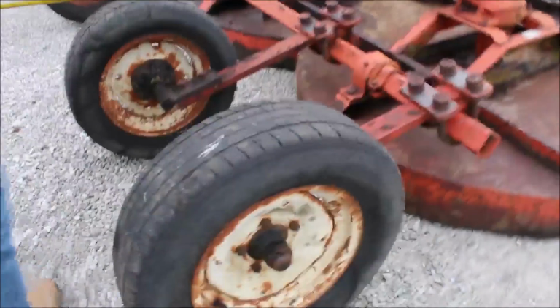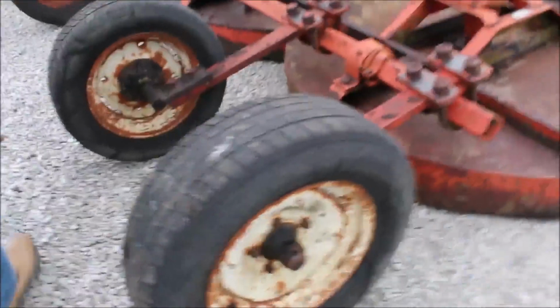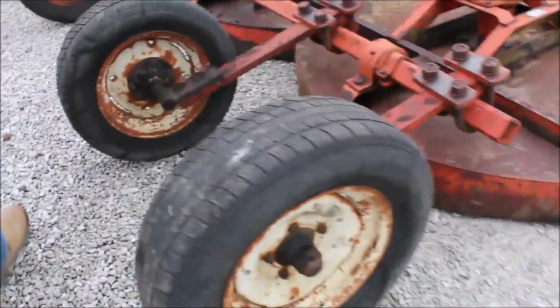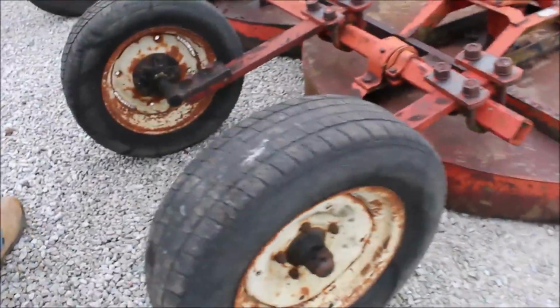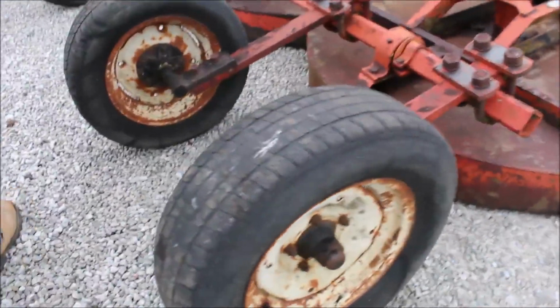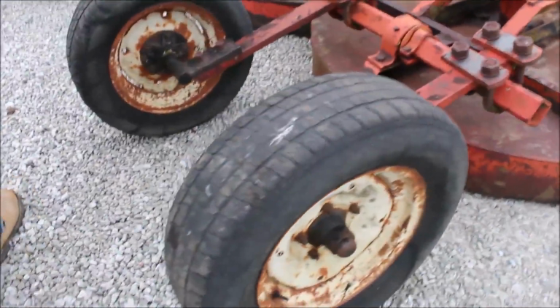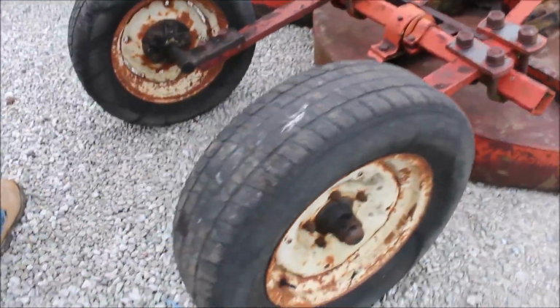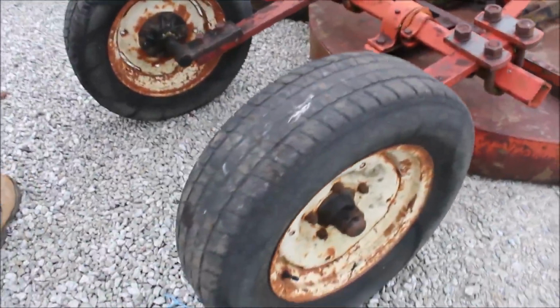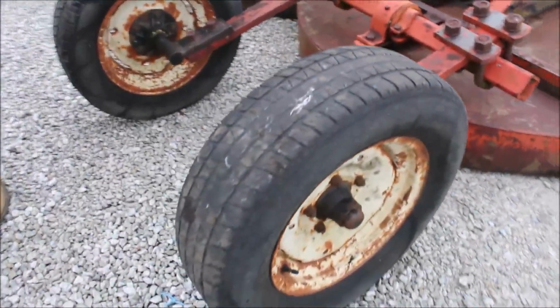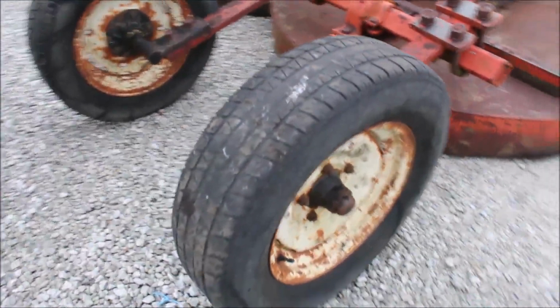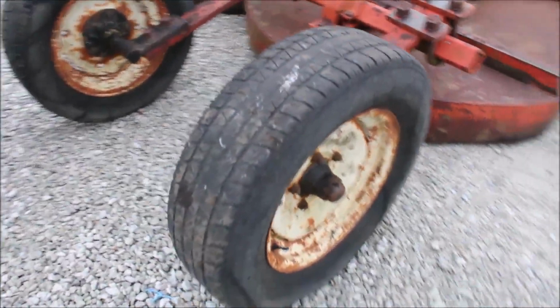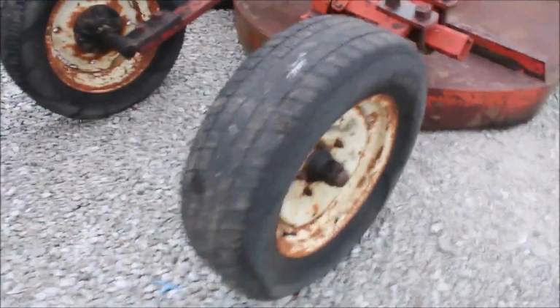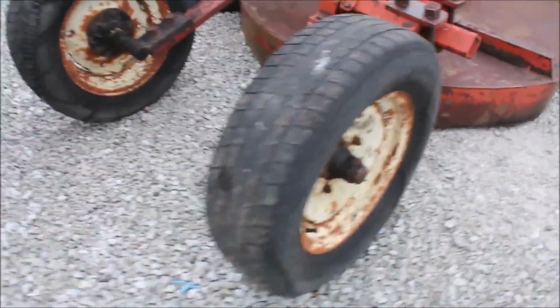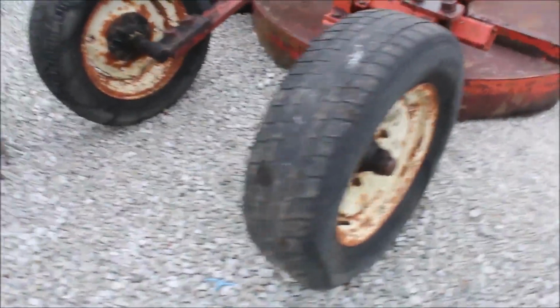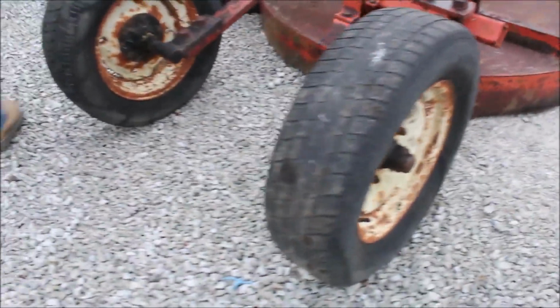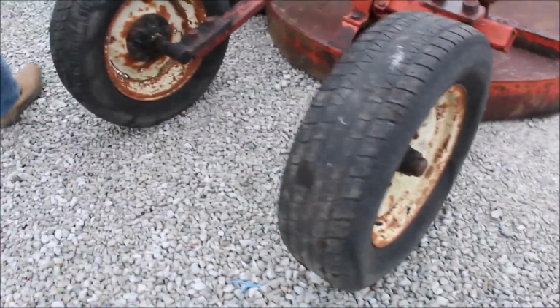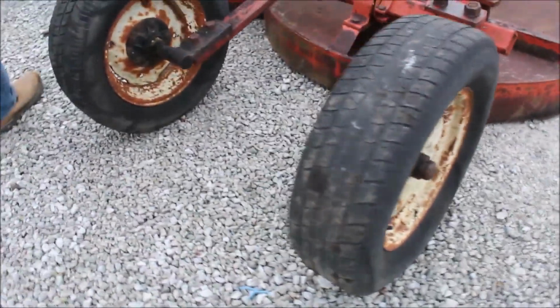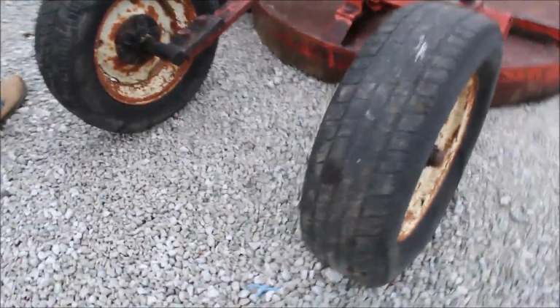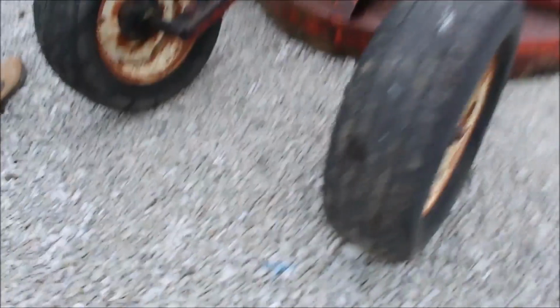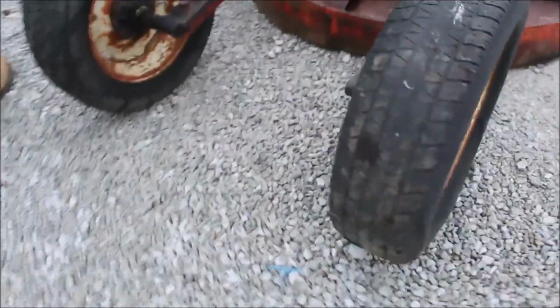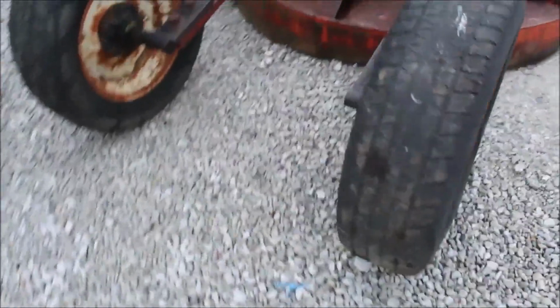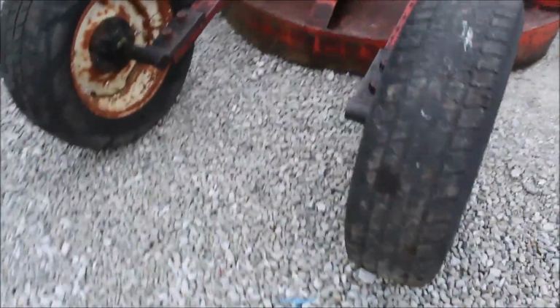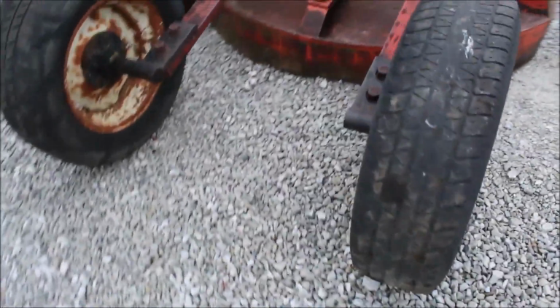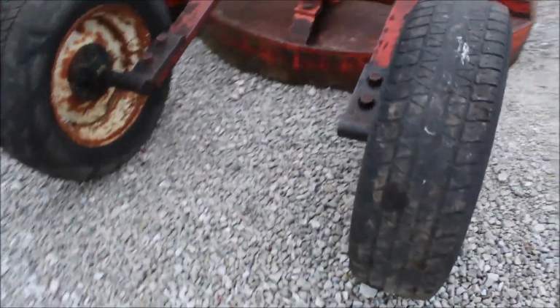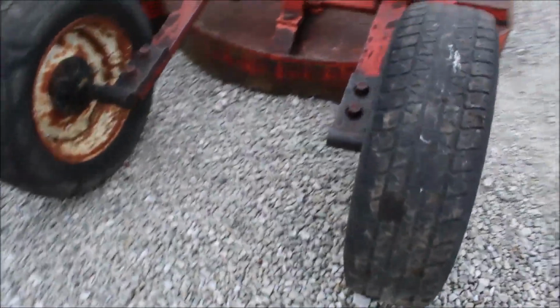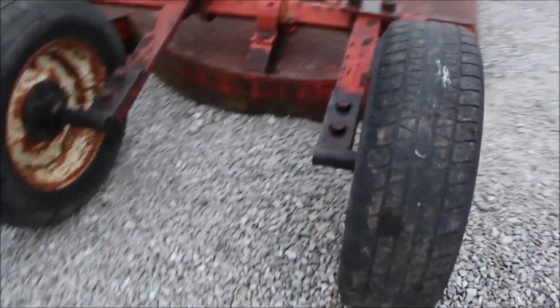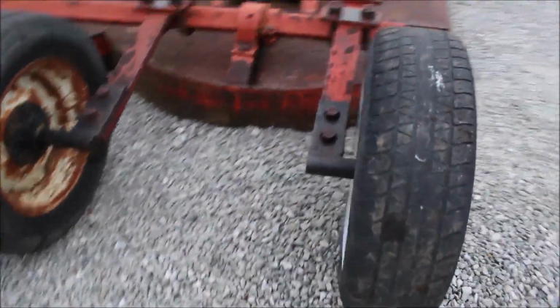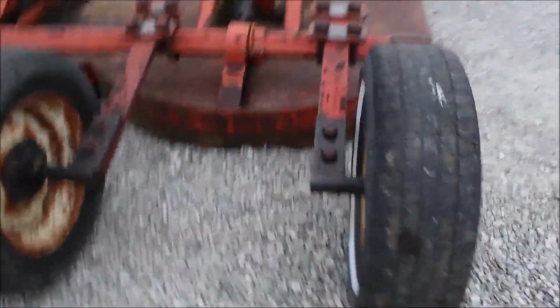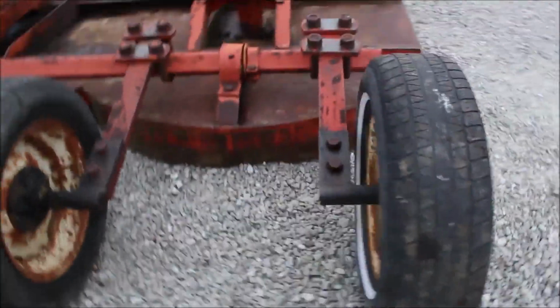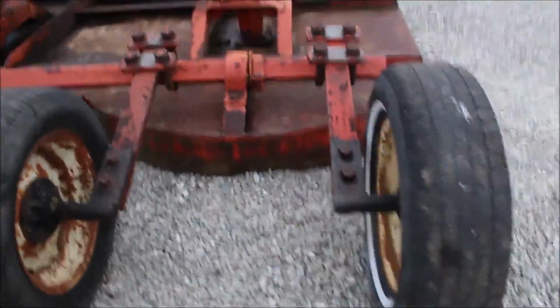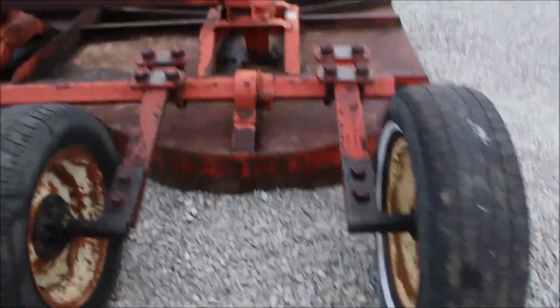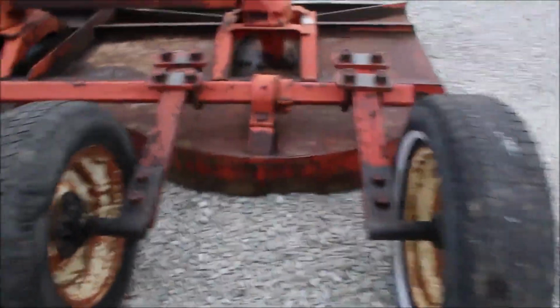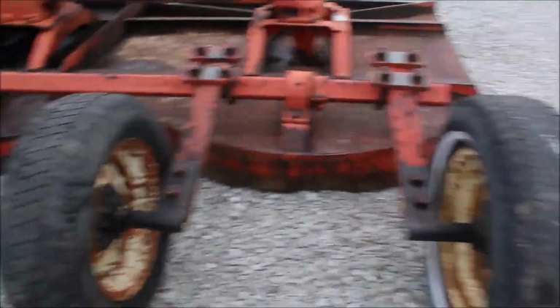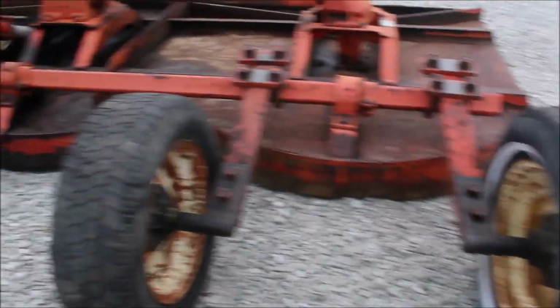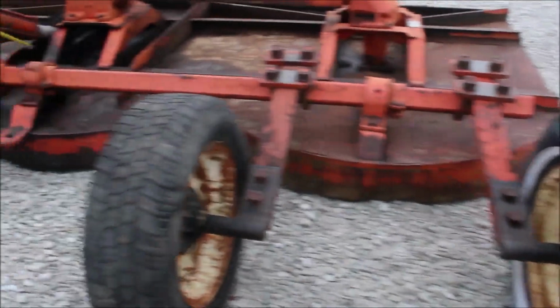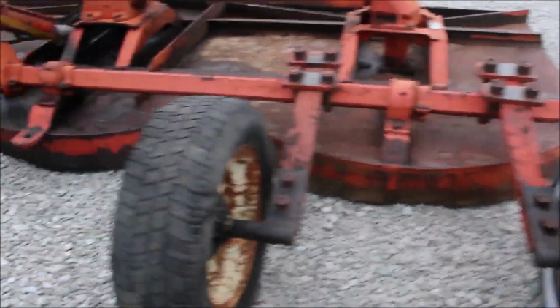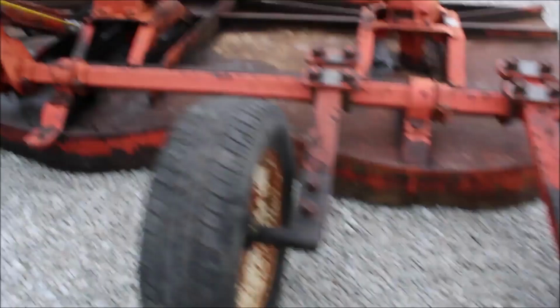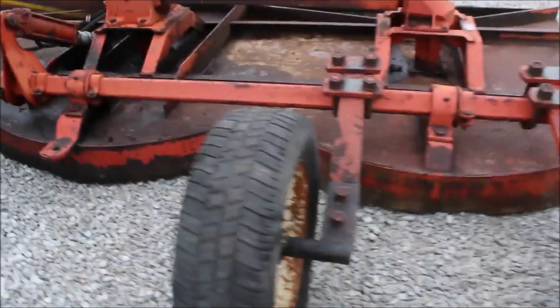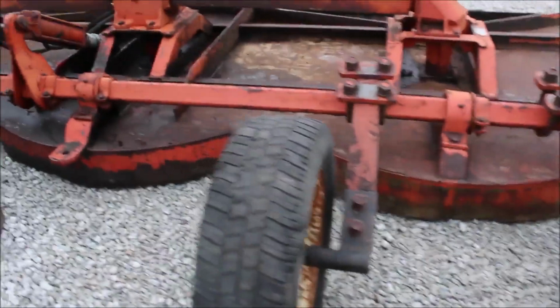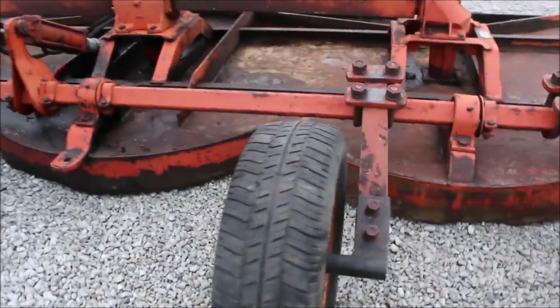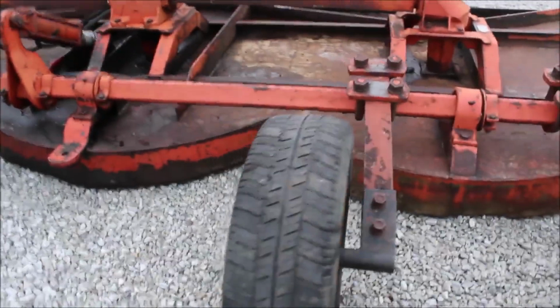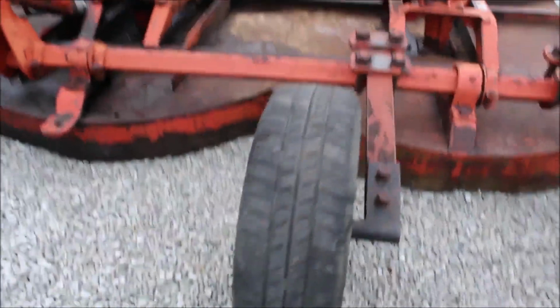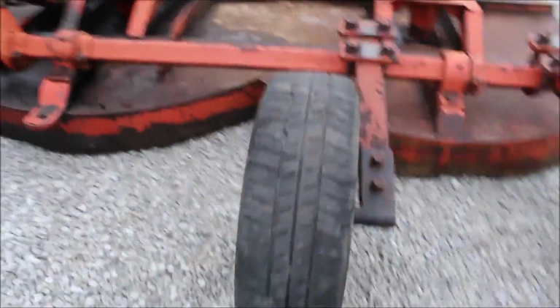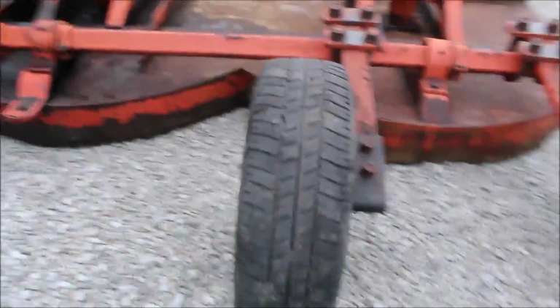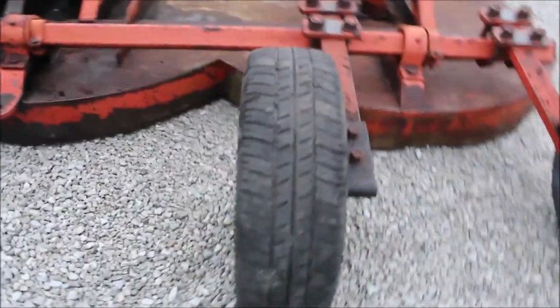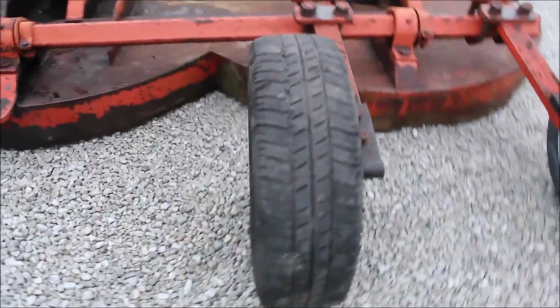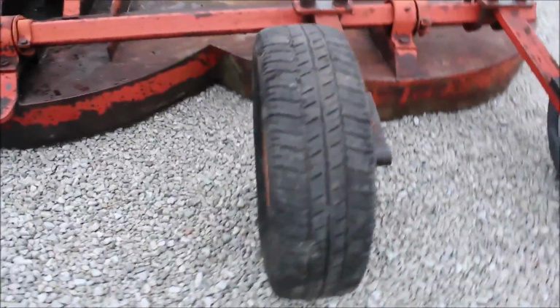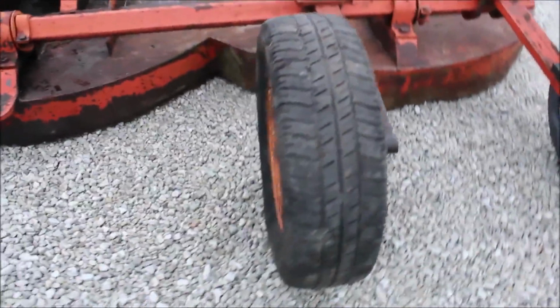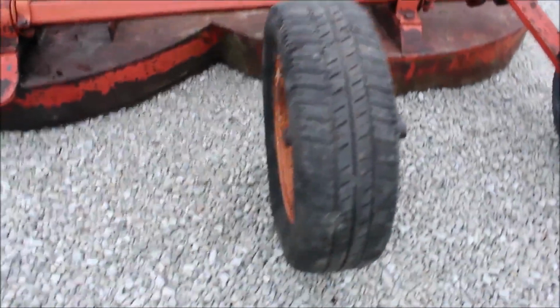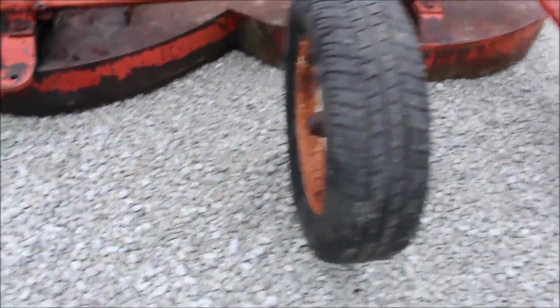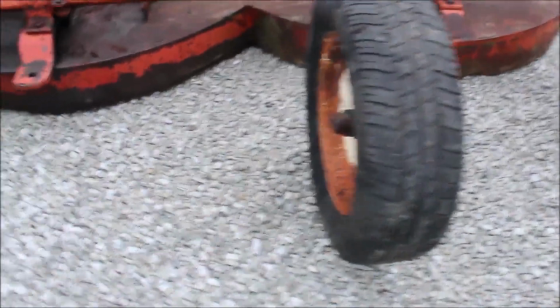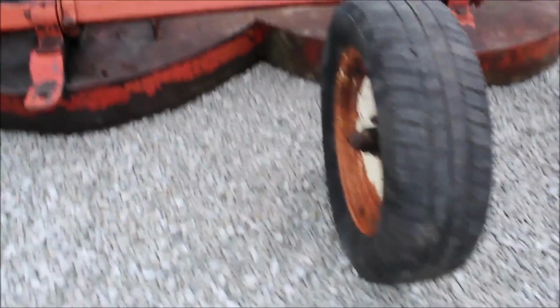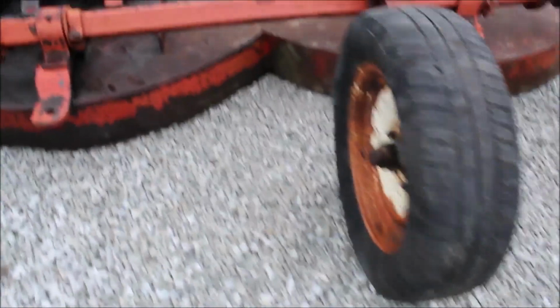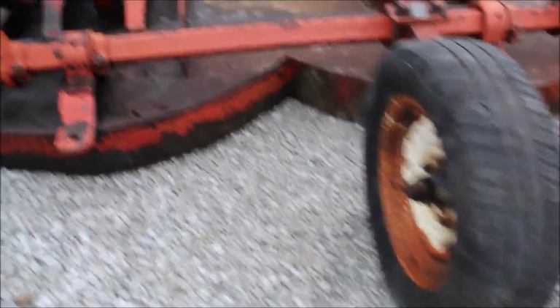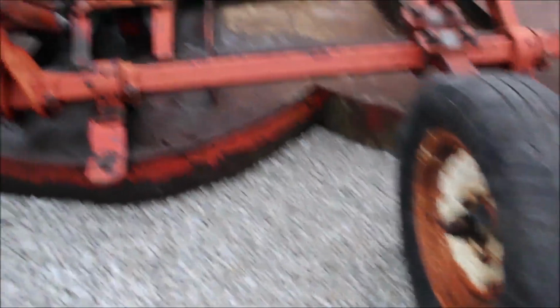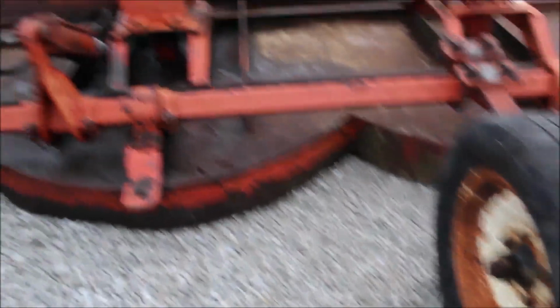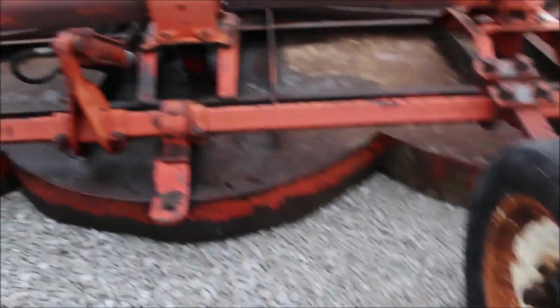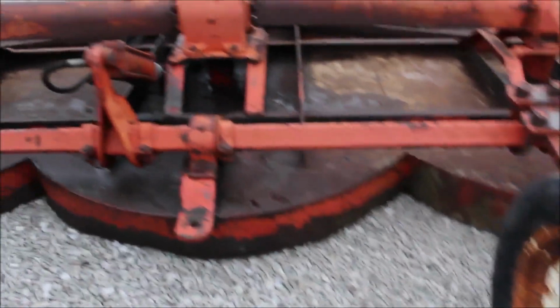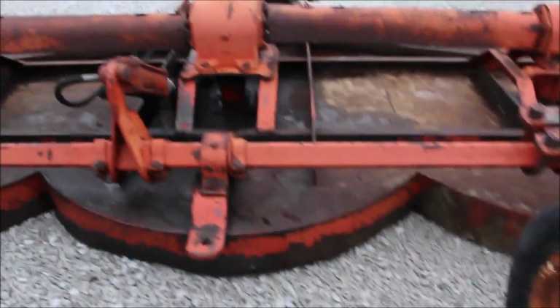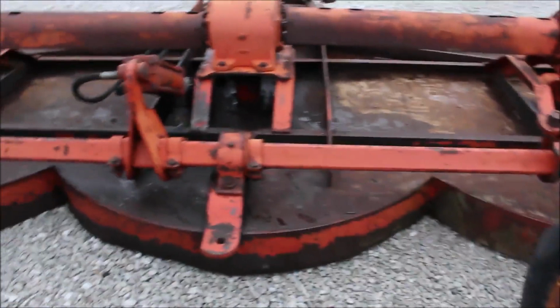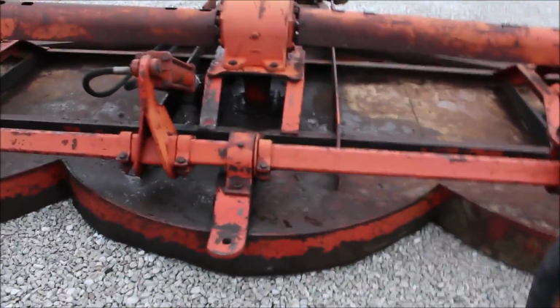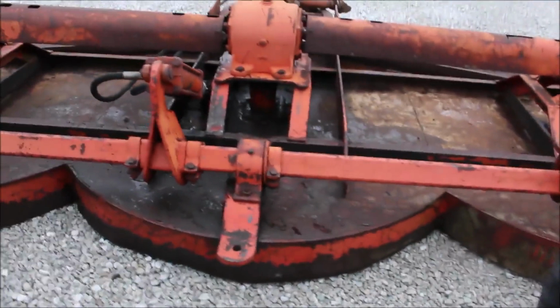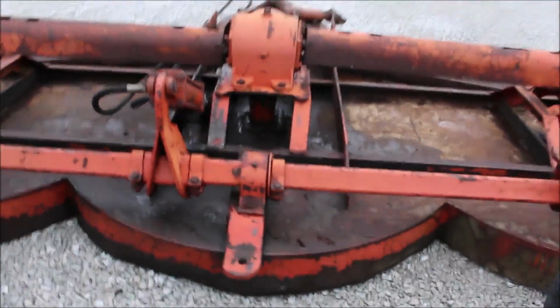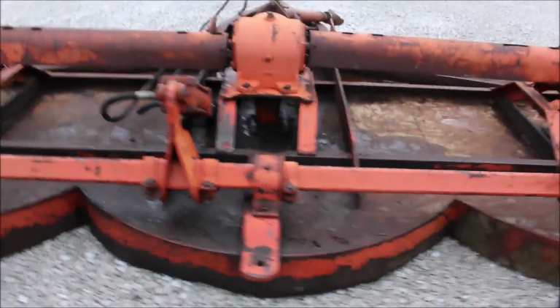It's got wheels on the back. It's got your cylinder on it. They've got the stump jumpers.